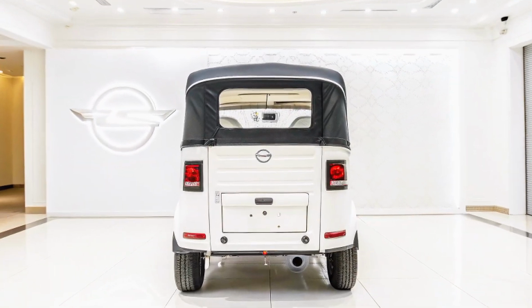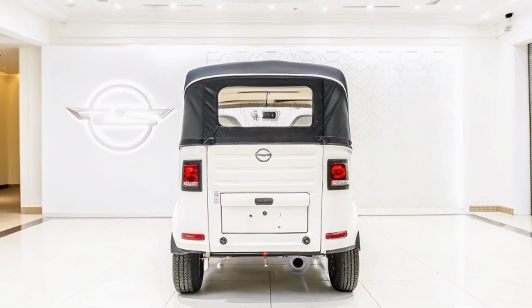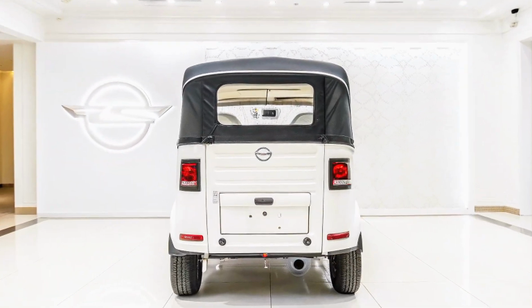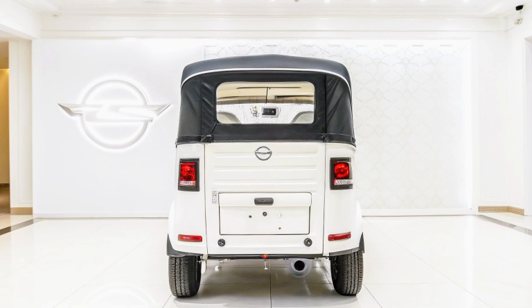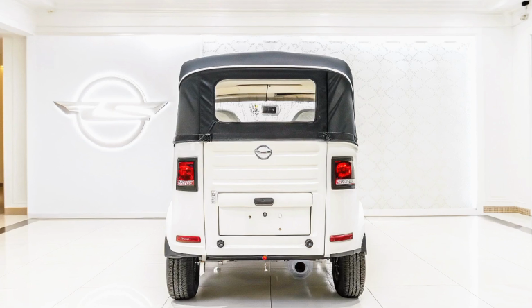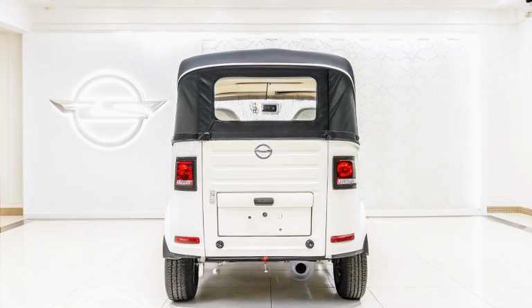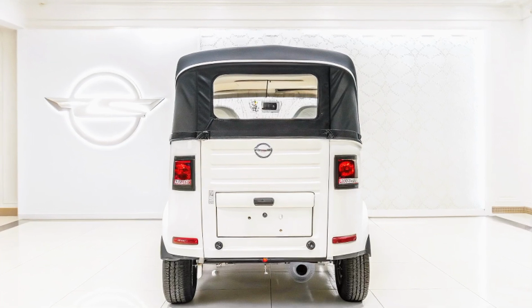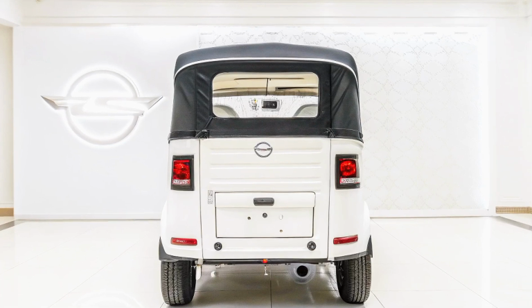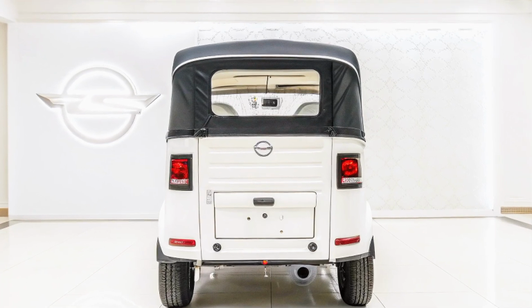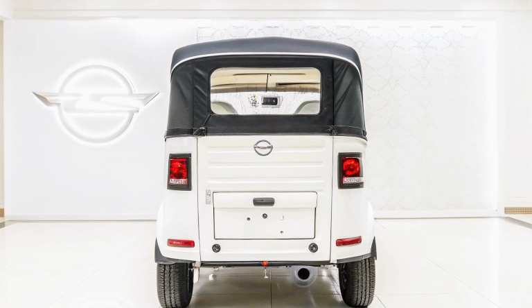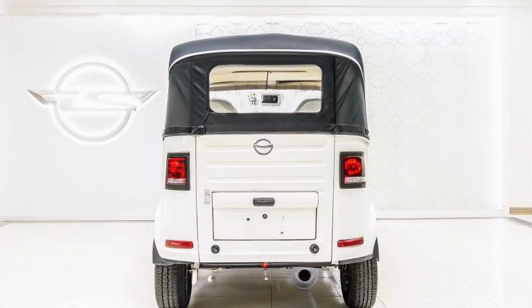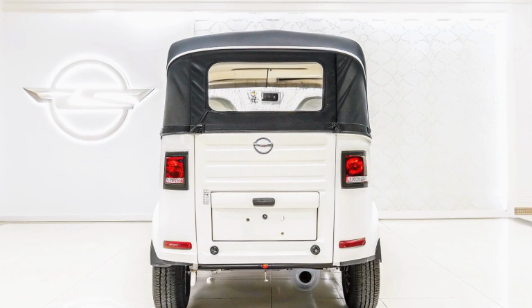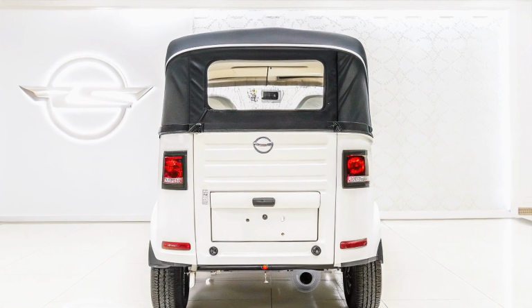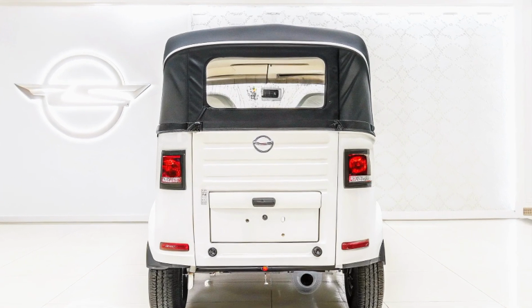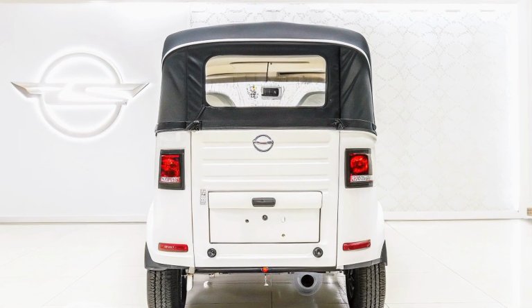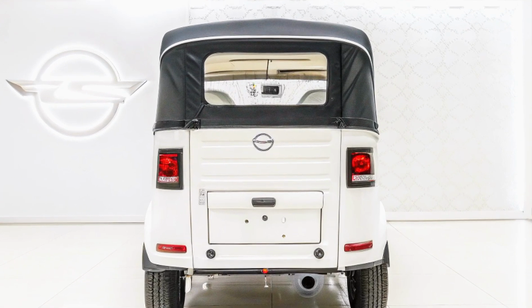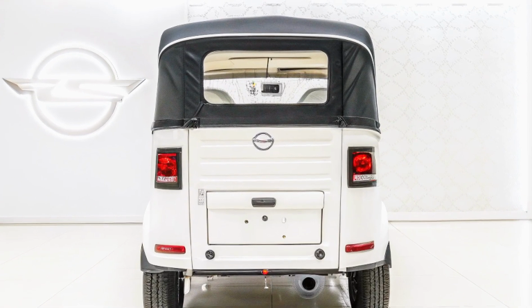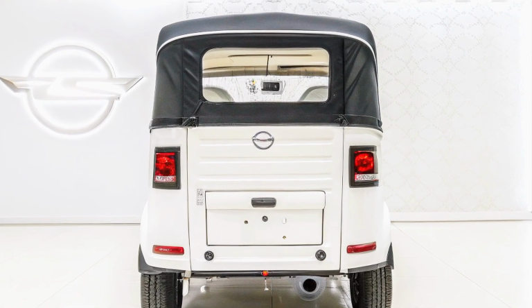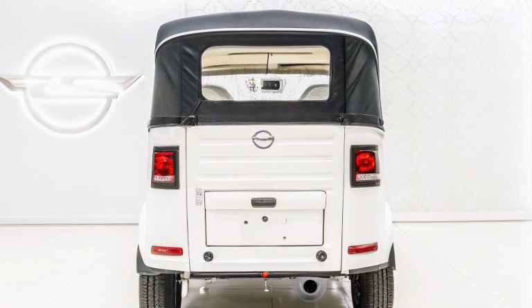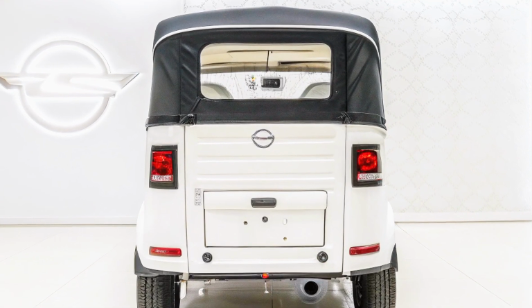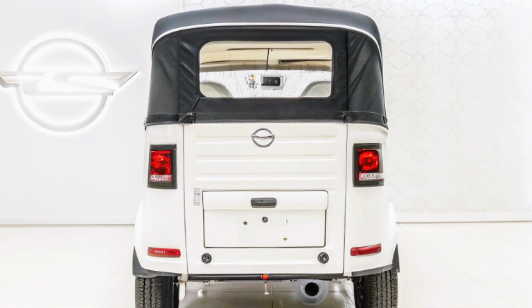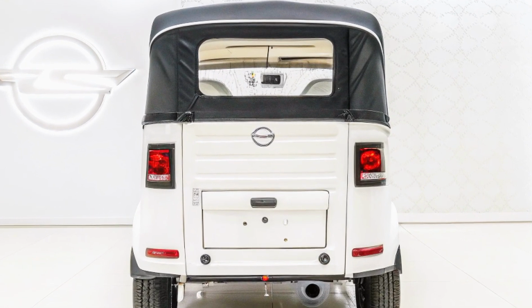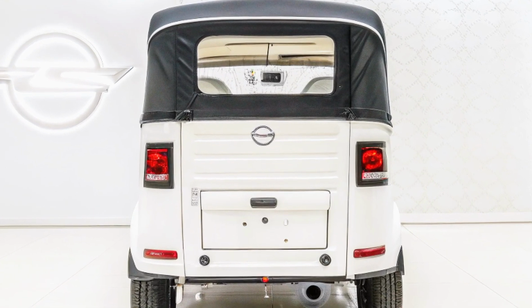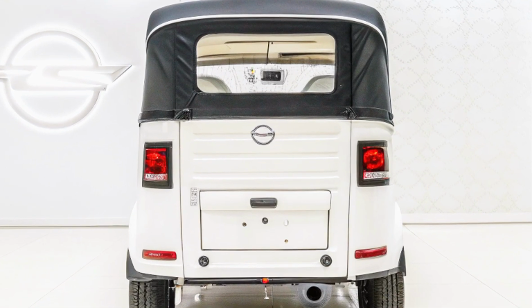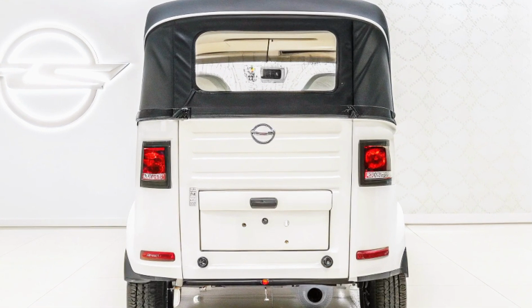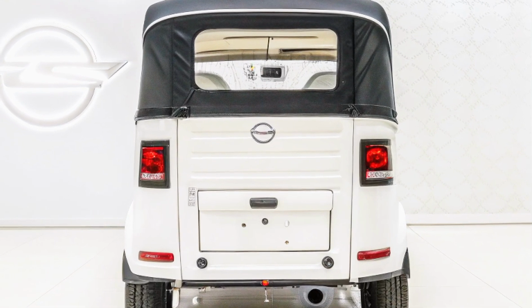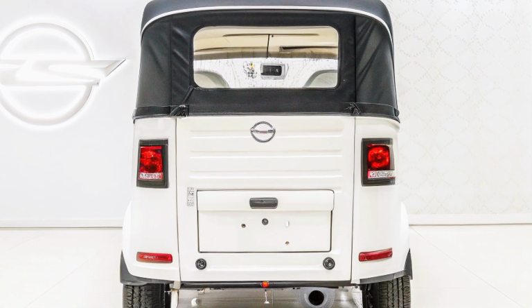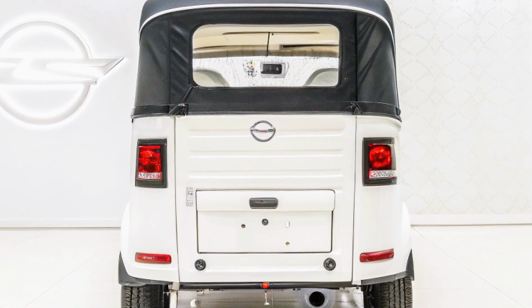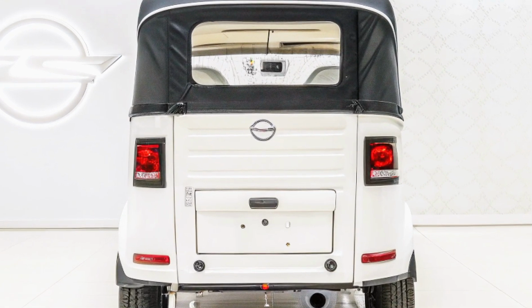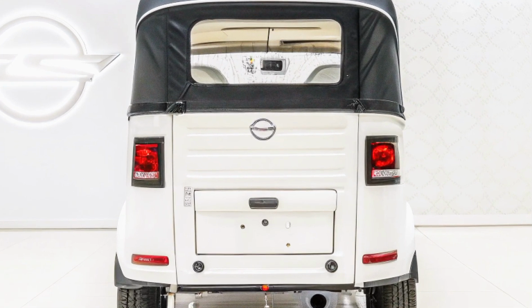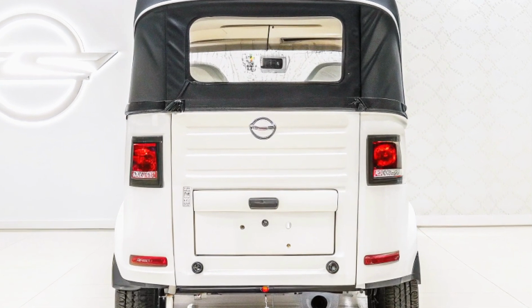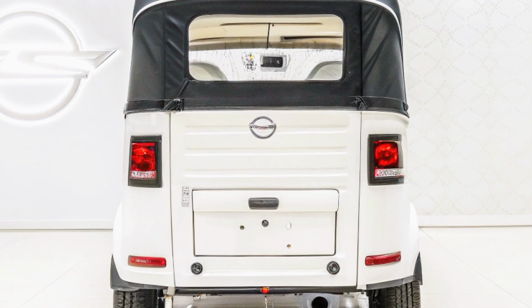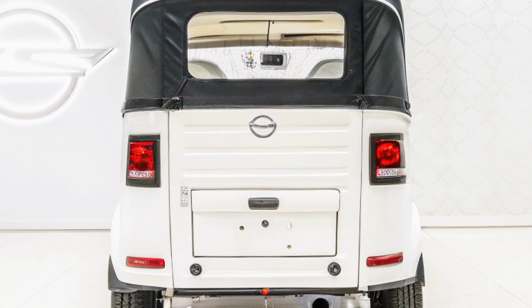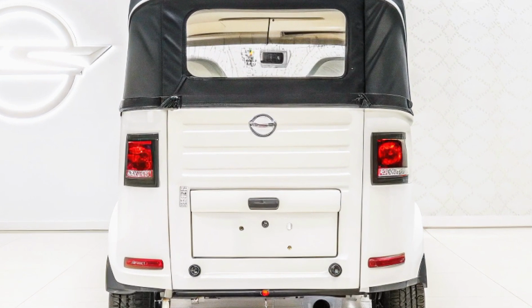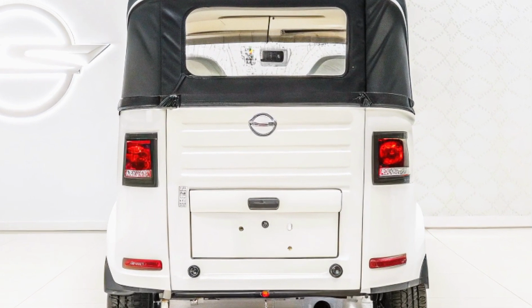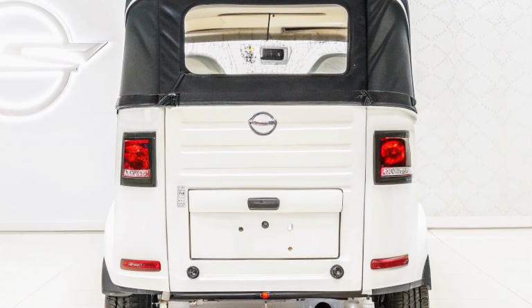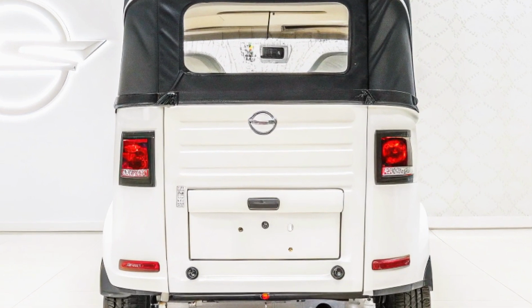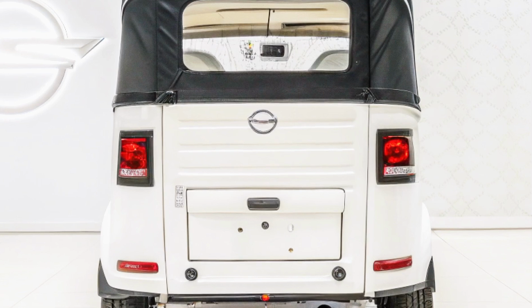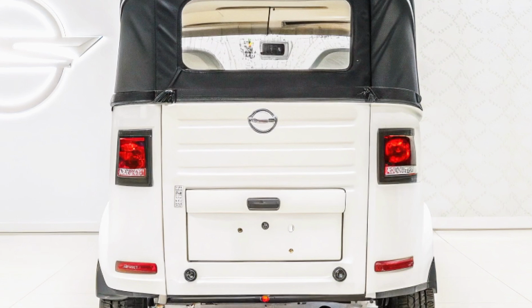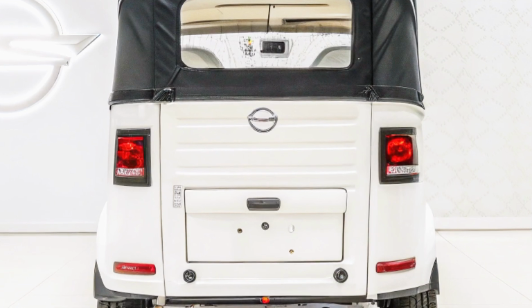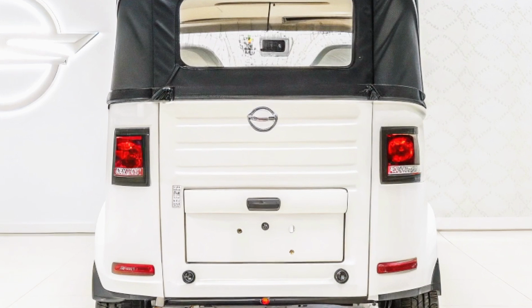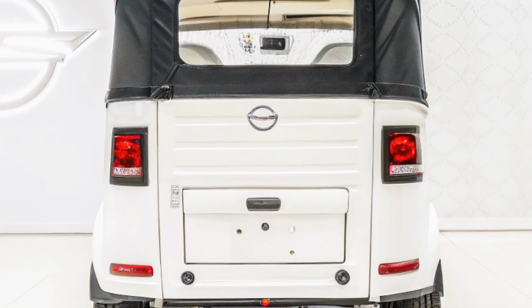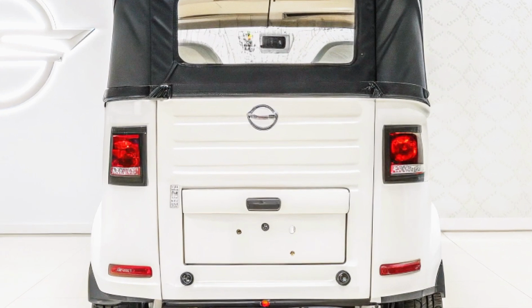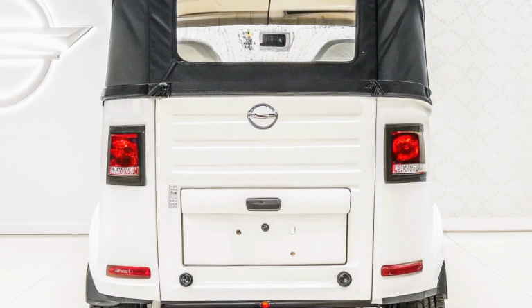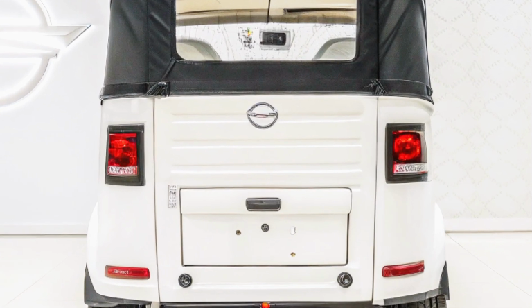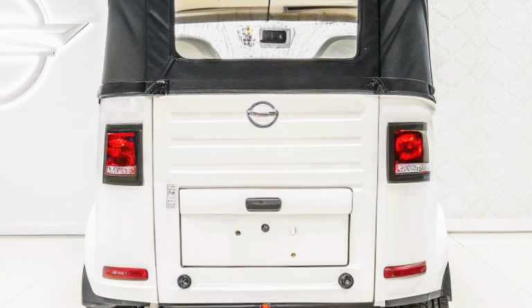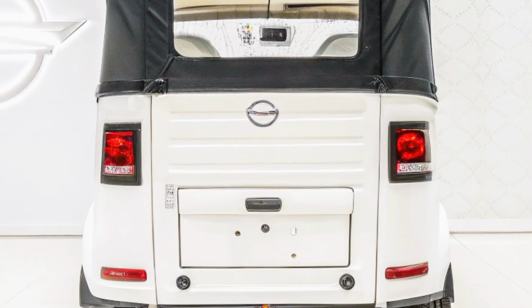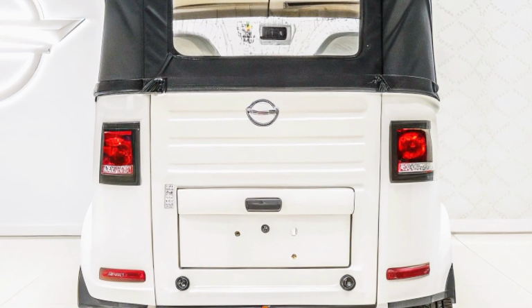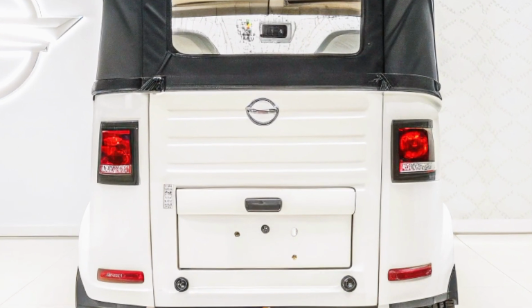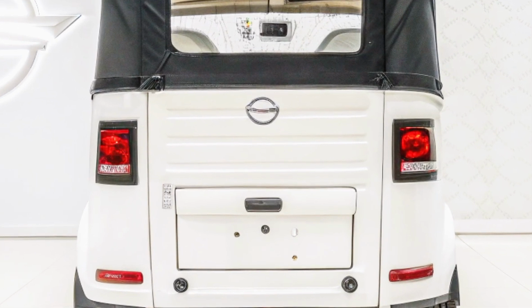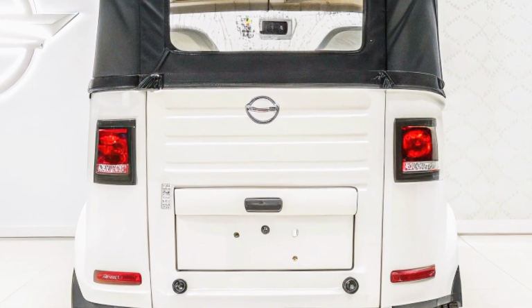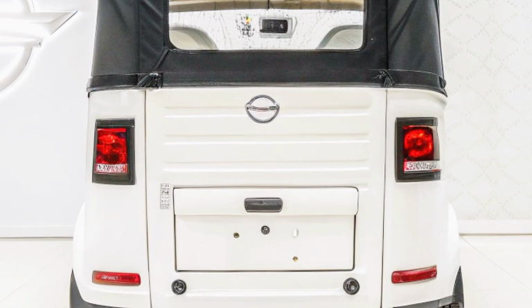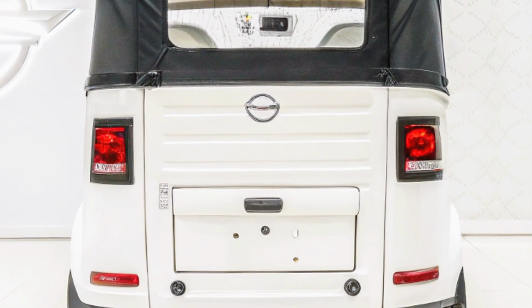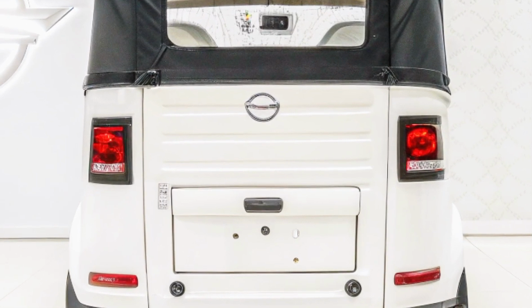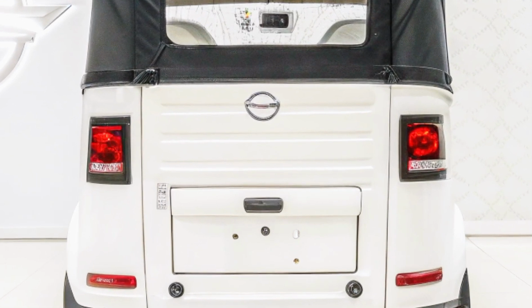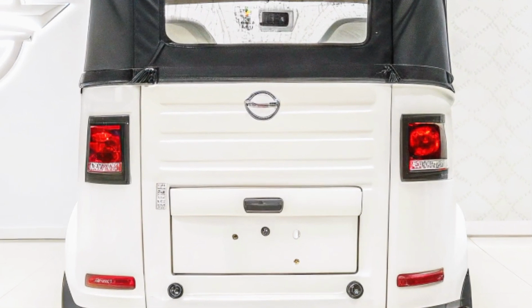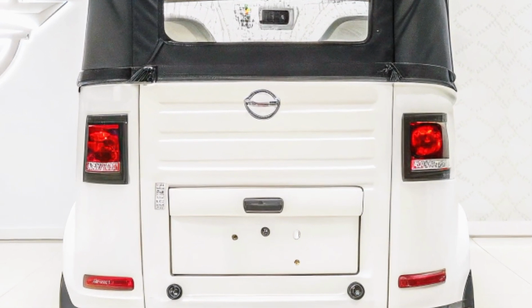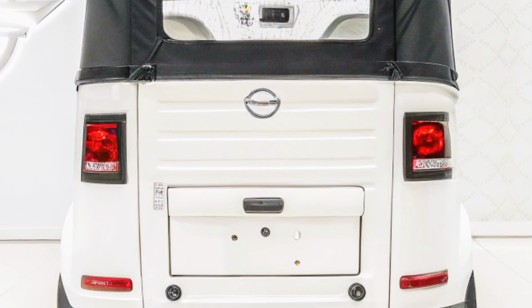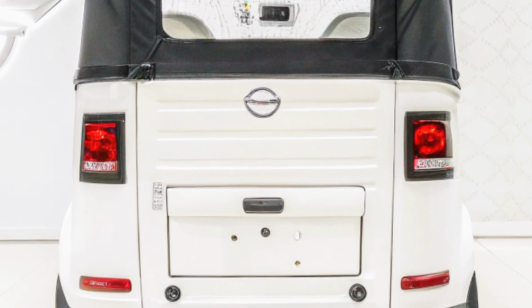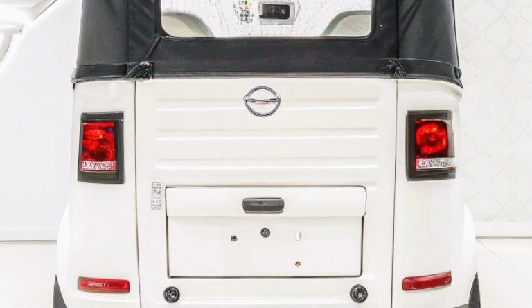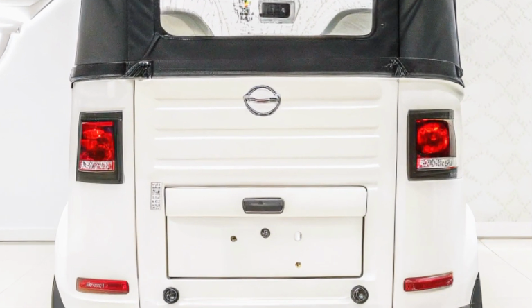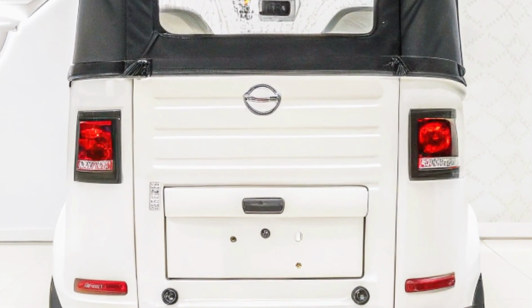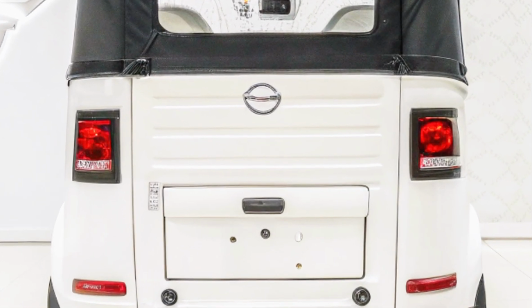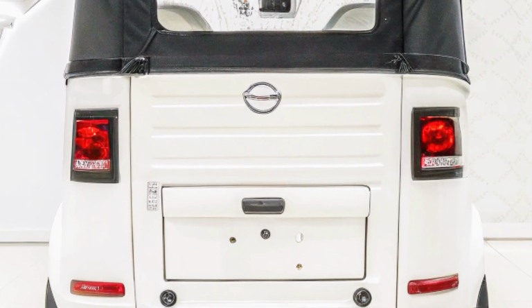The King EV Max has a top speed of 55 kilometers per hour, a range of up to 120 kilometers on a single charge, and a charging time of four to five hours.